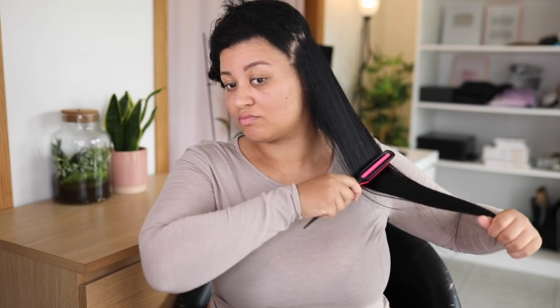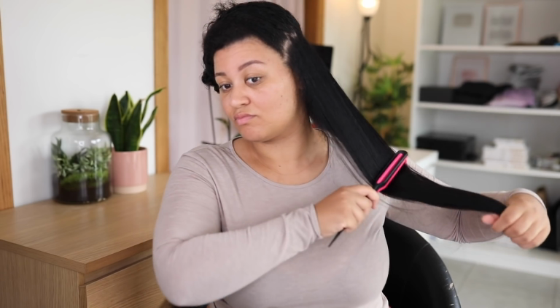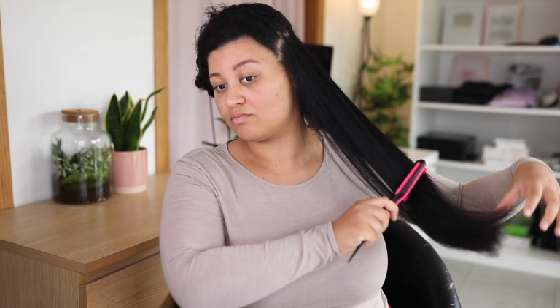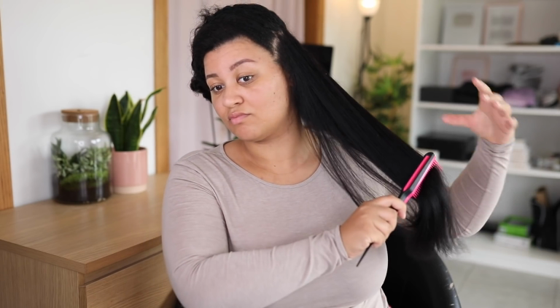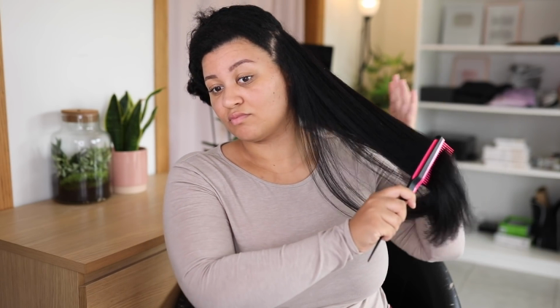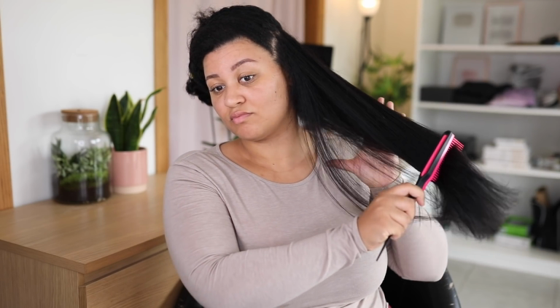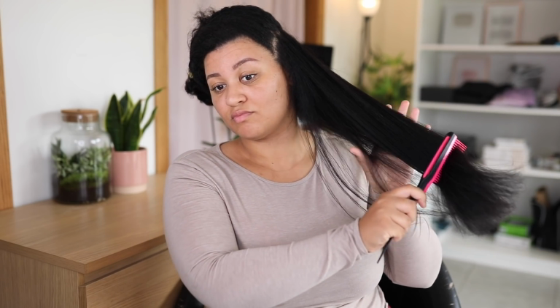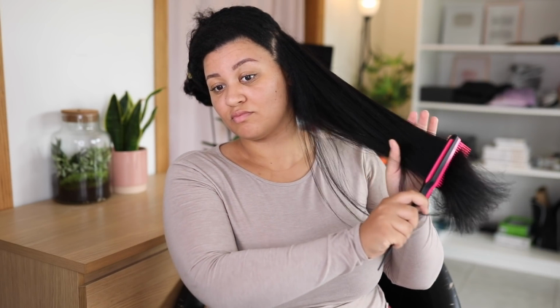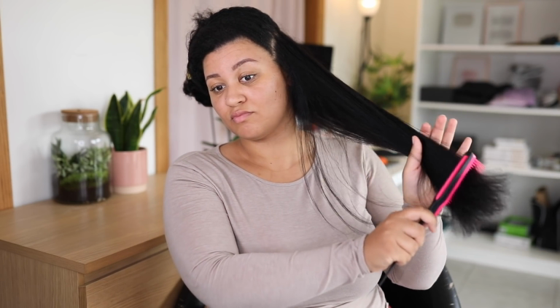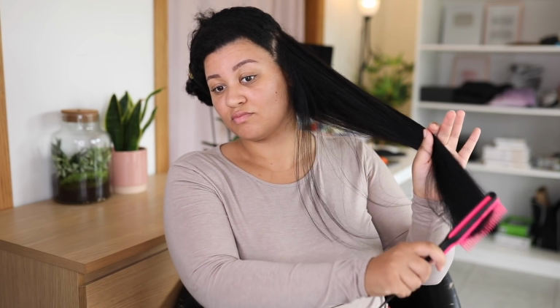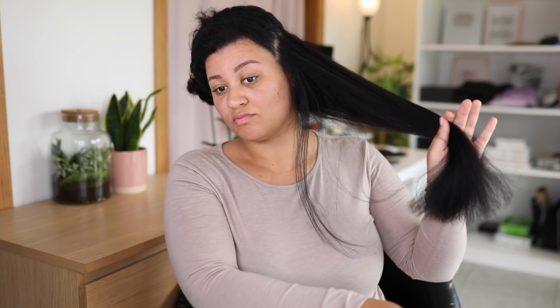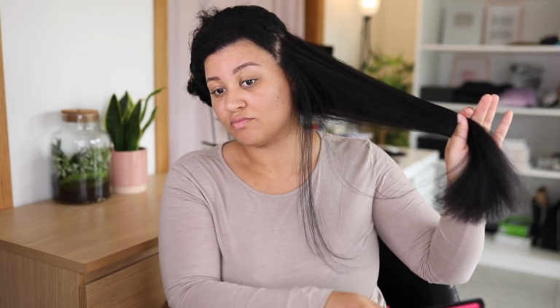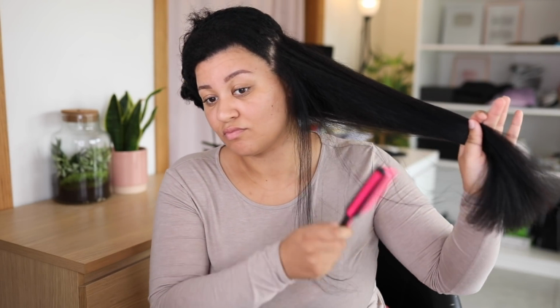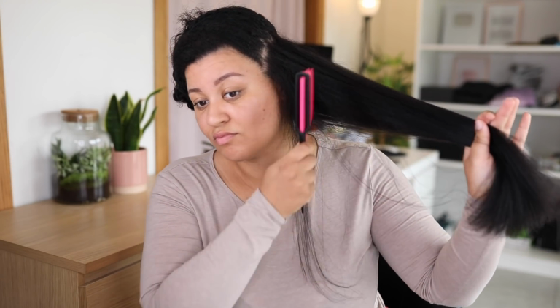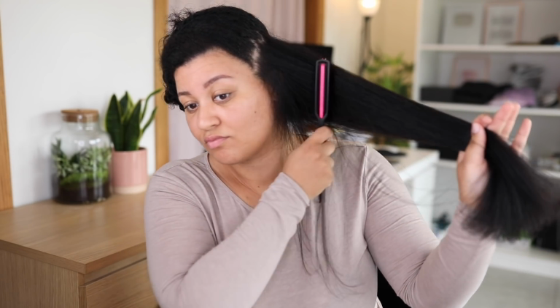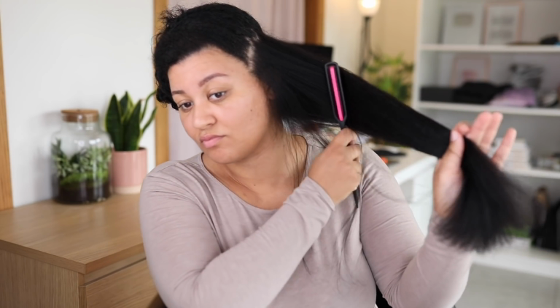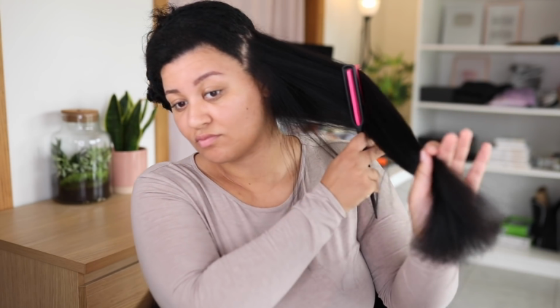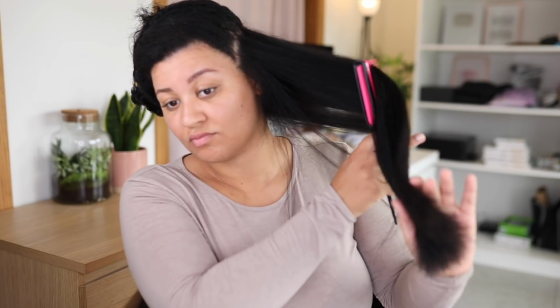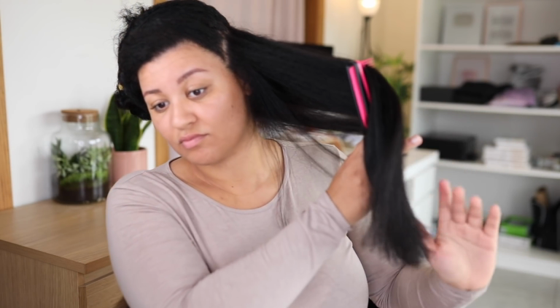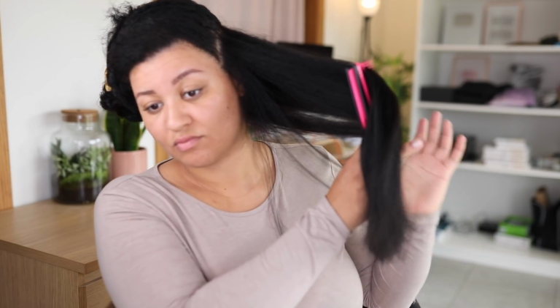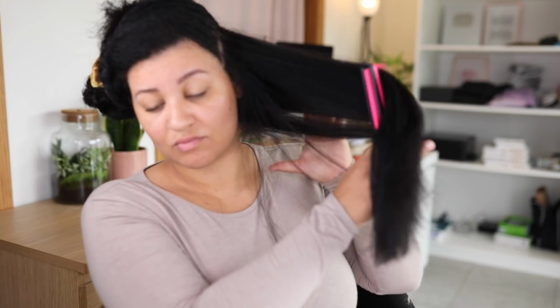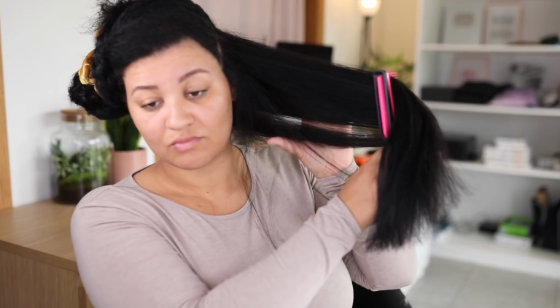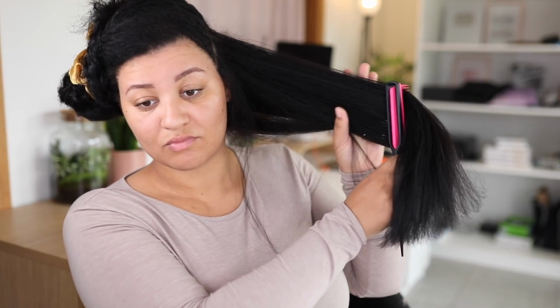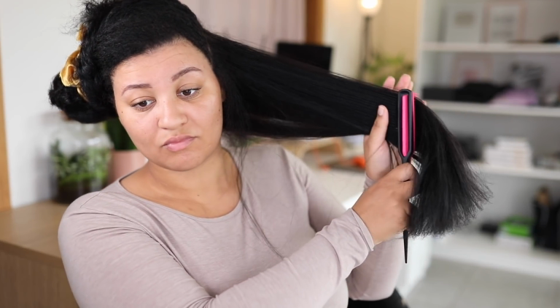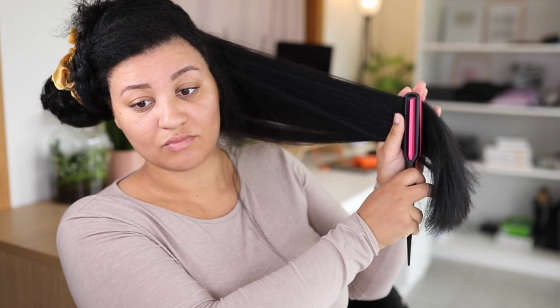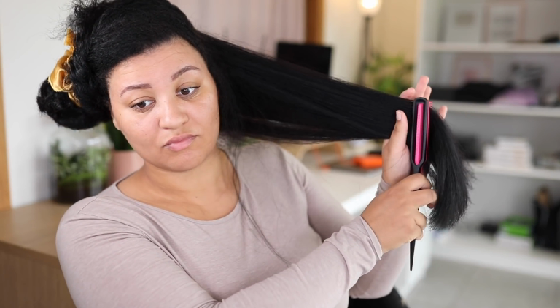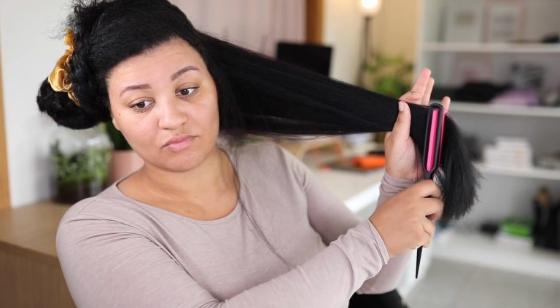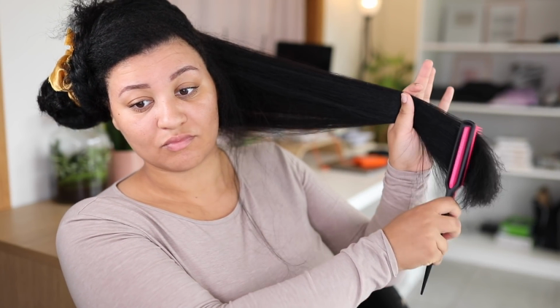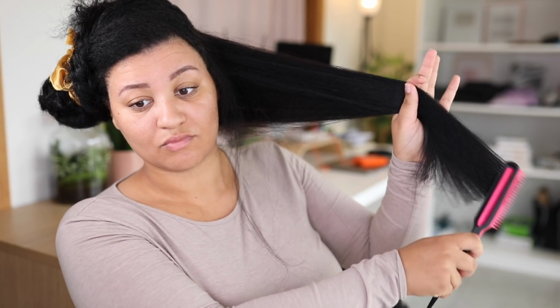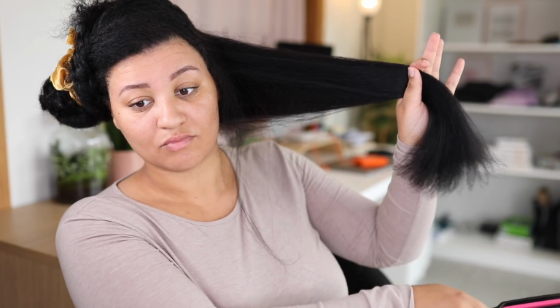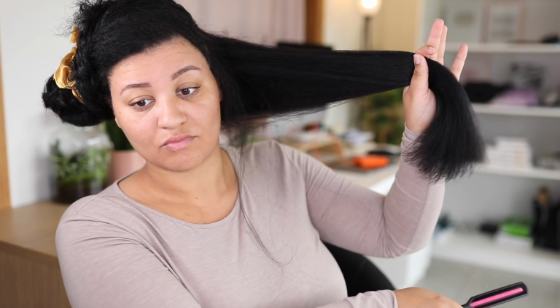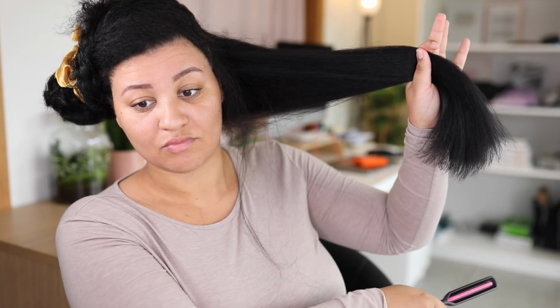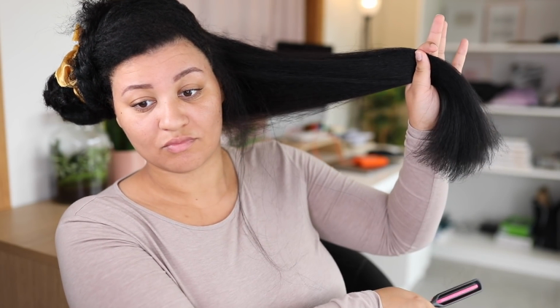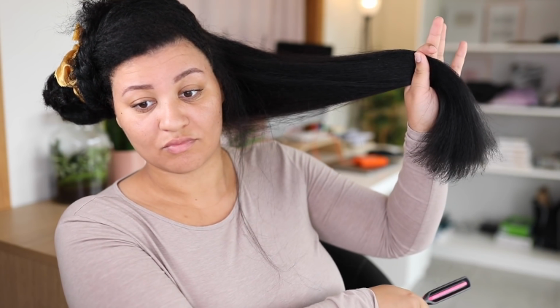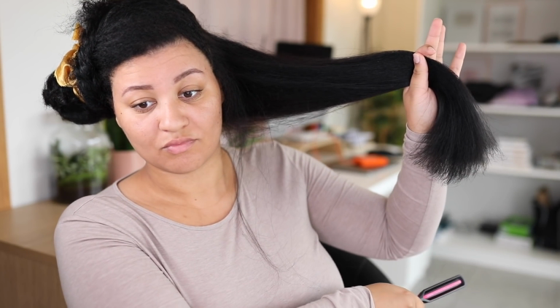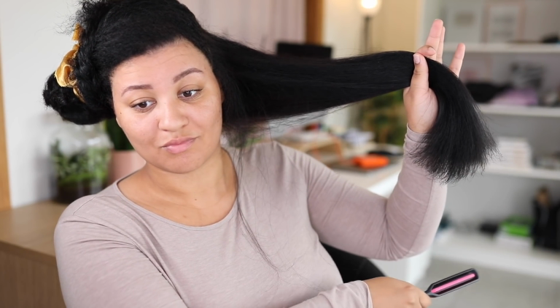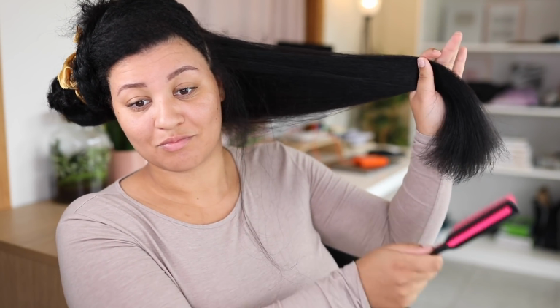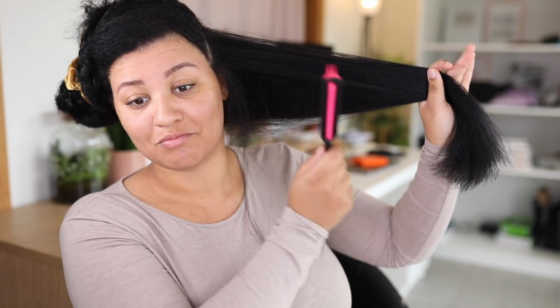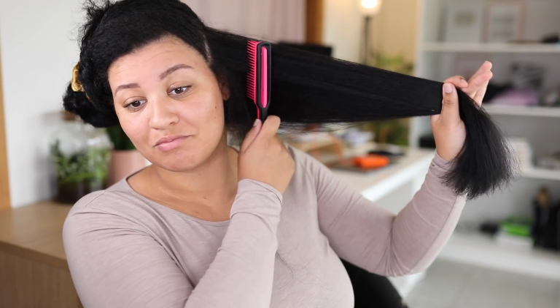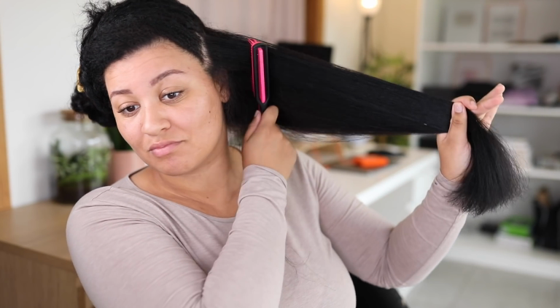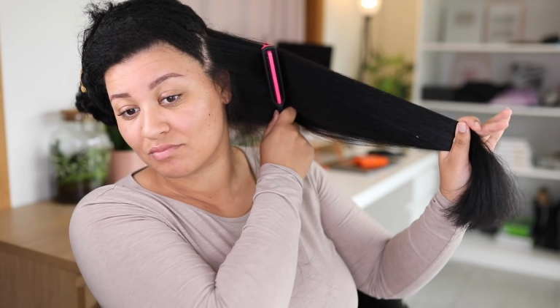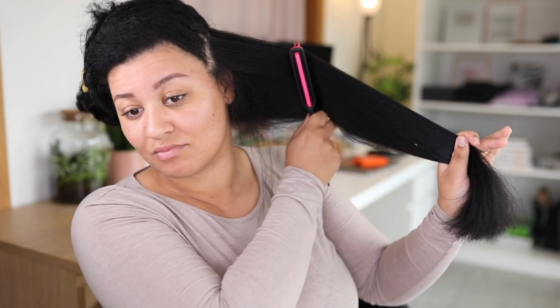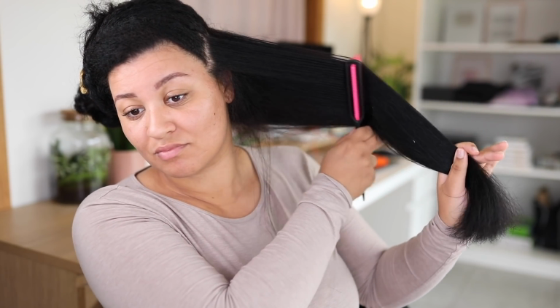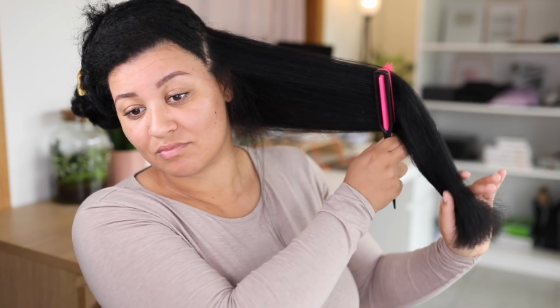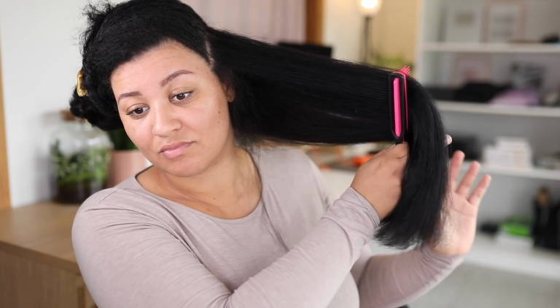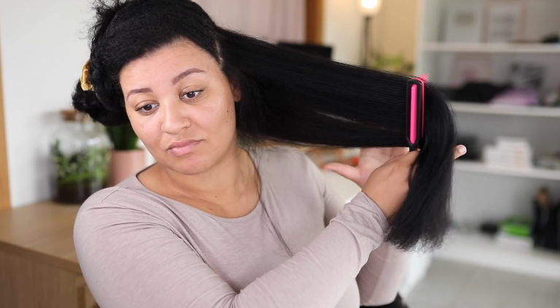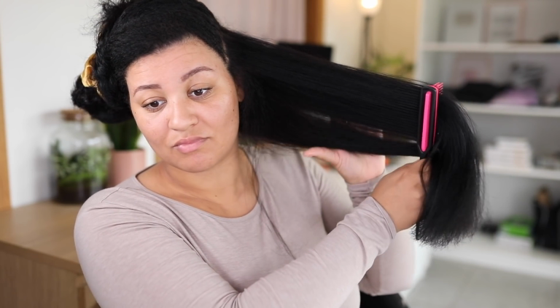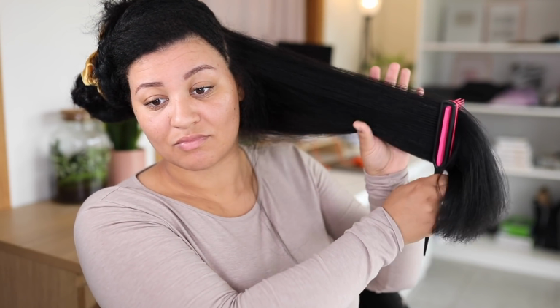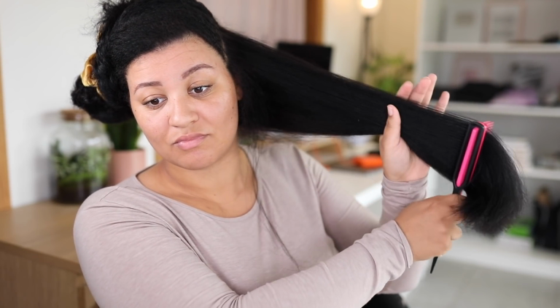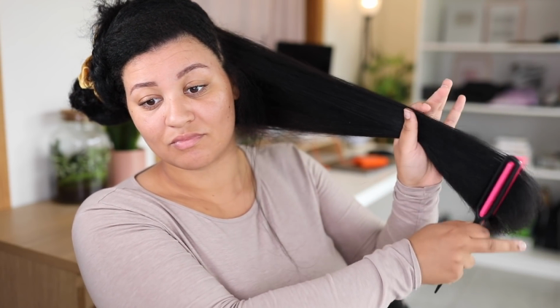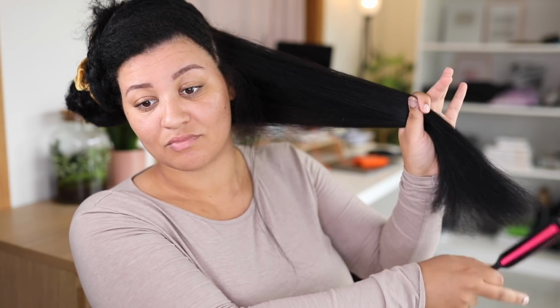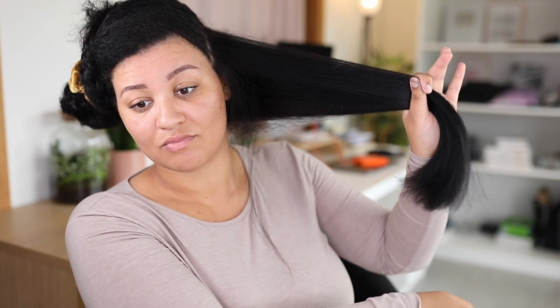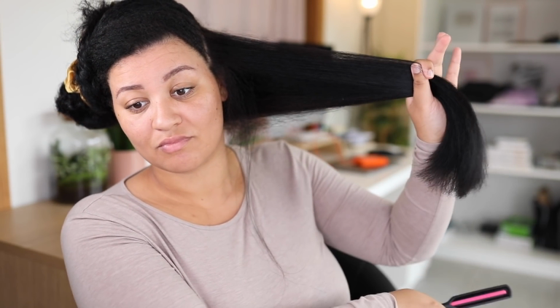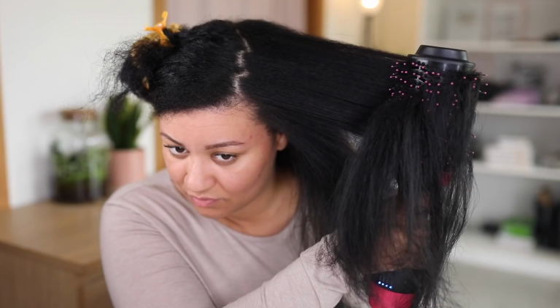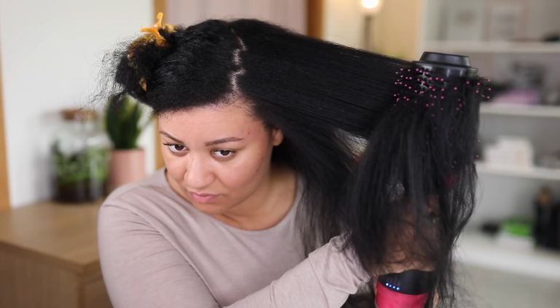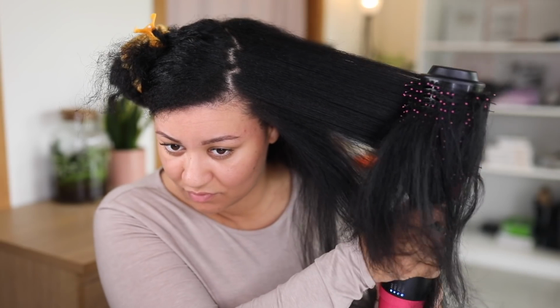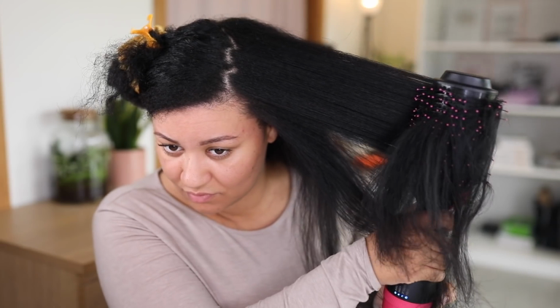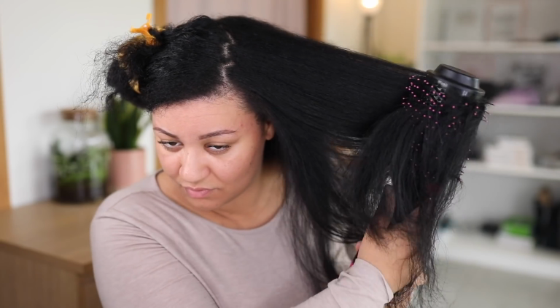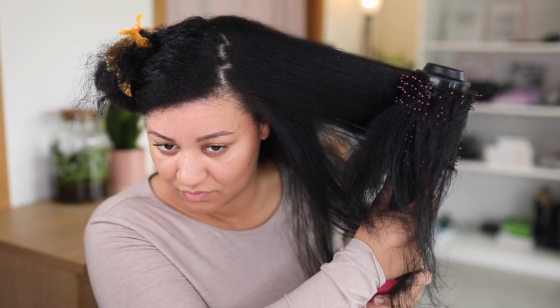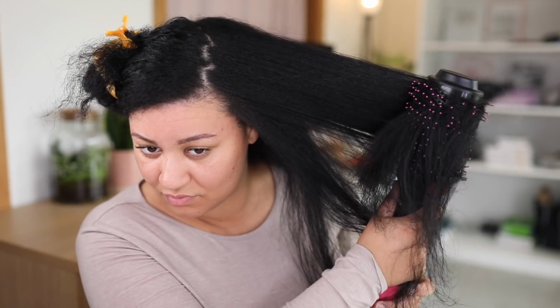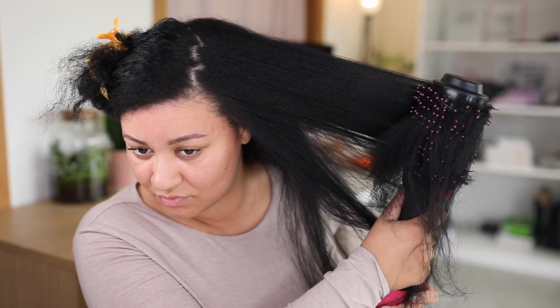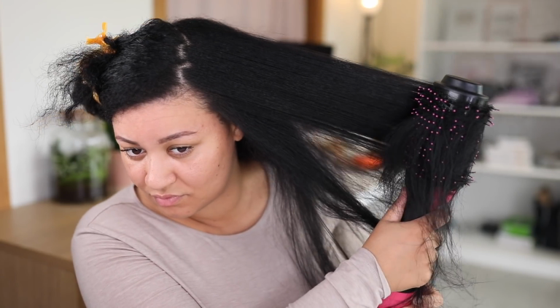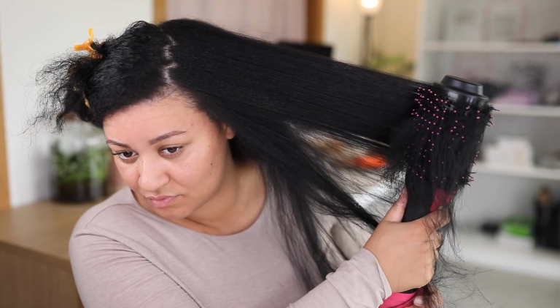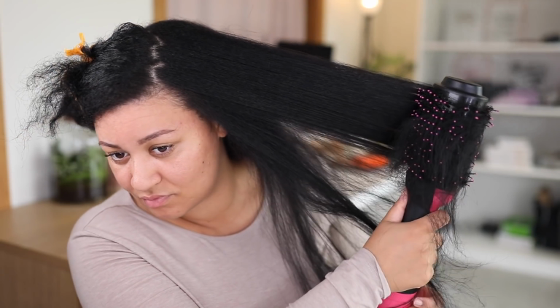Hey boo! What's up? Welcome back to my YouTube channel. It's your girl Amber. In this video I'm gonna show you how I do my silk blowout.